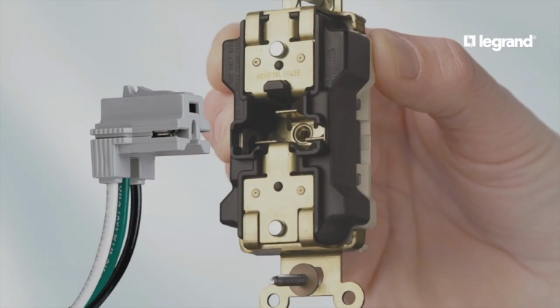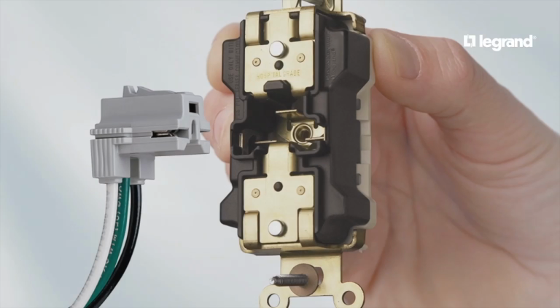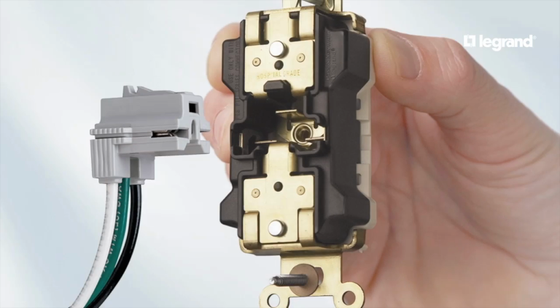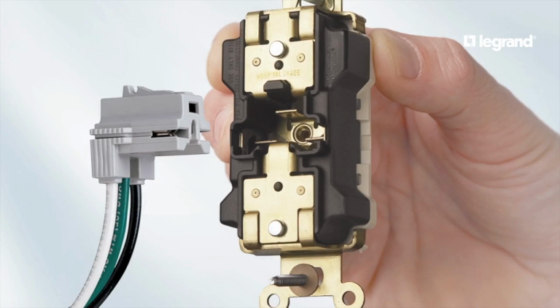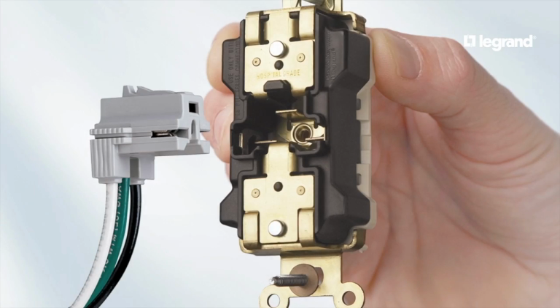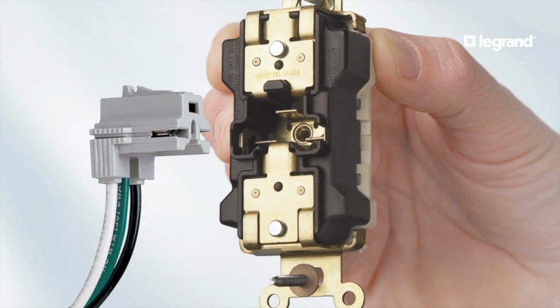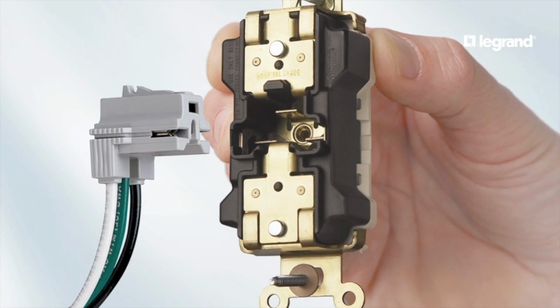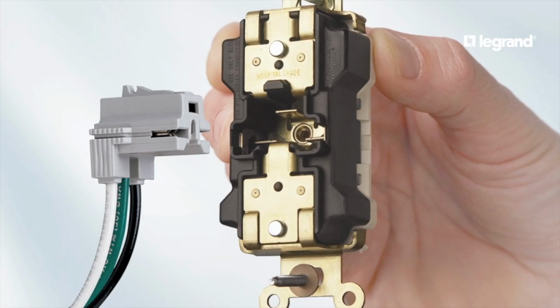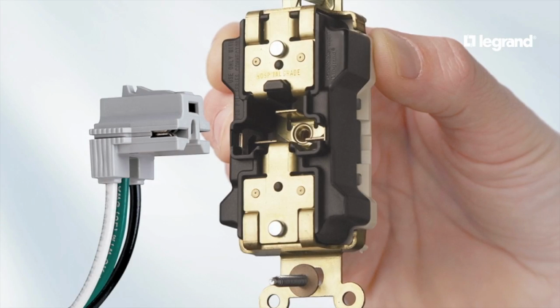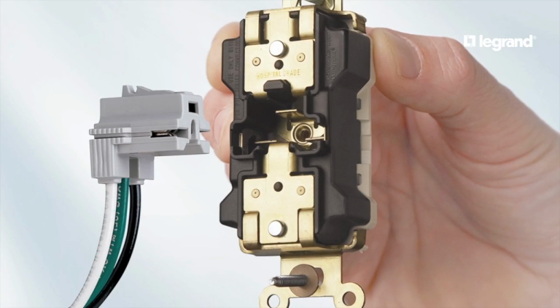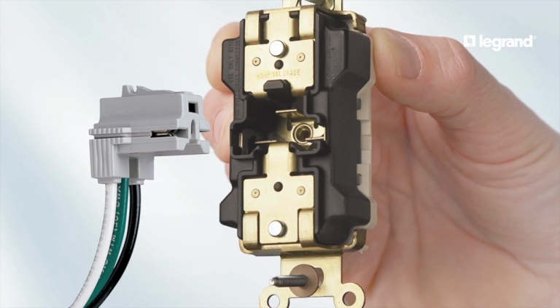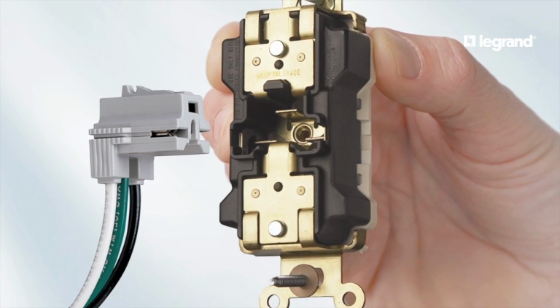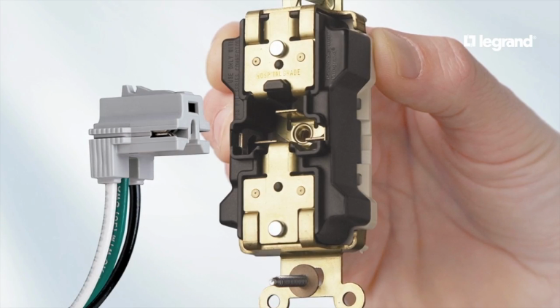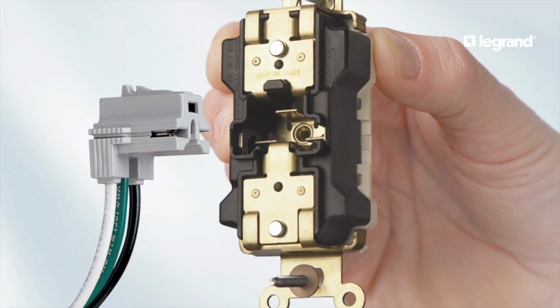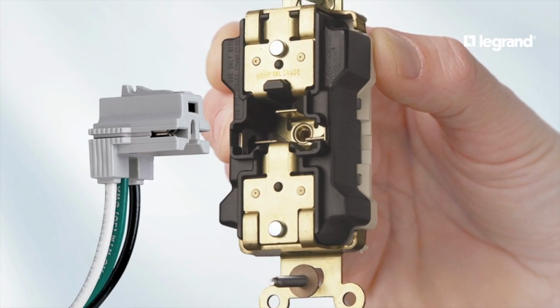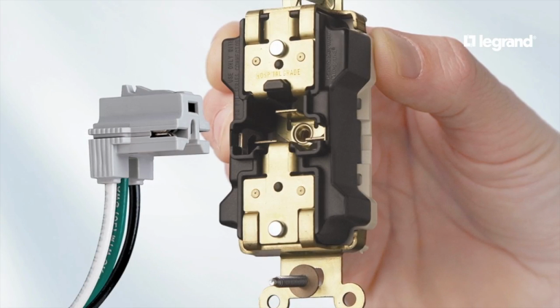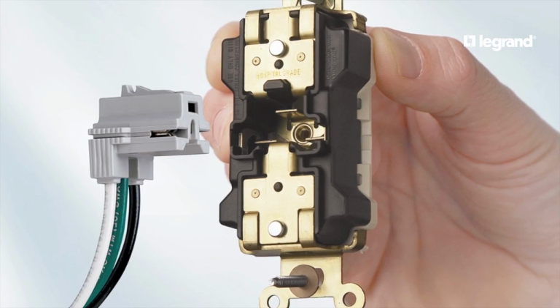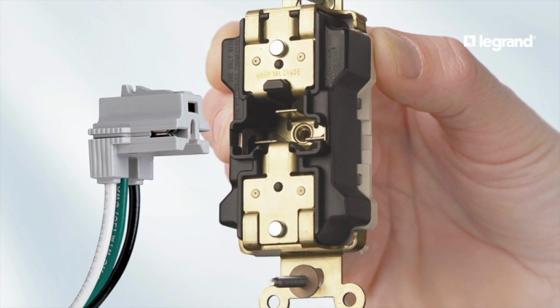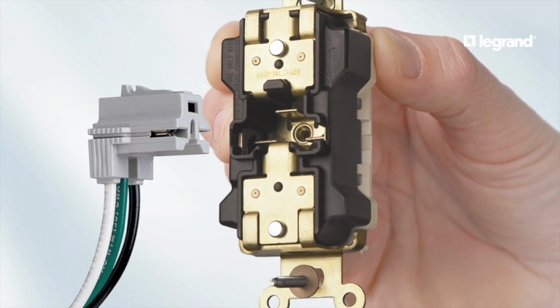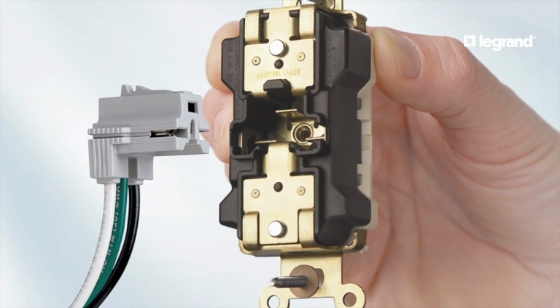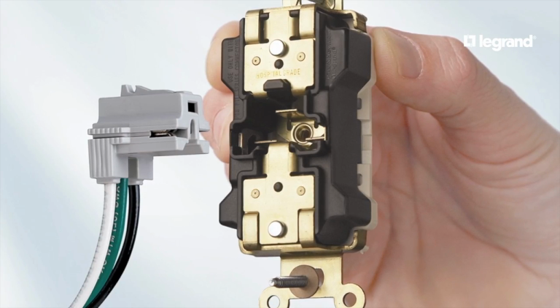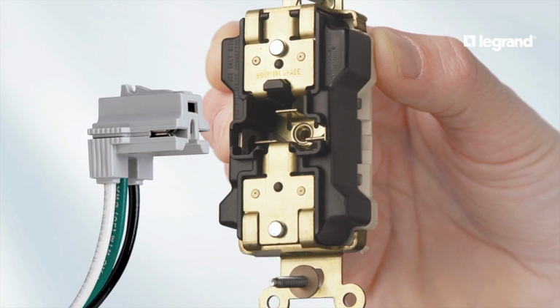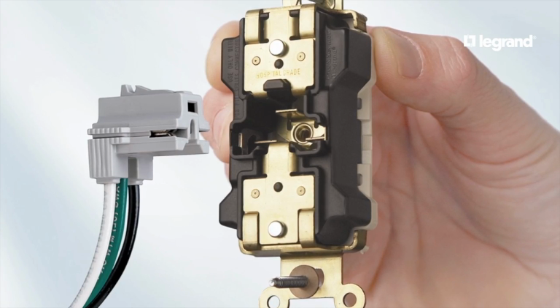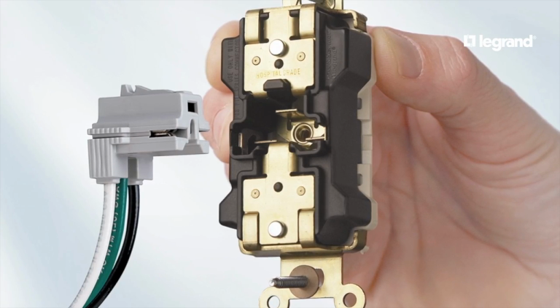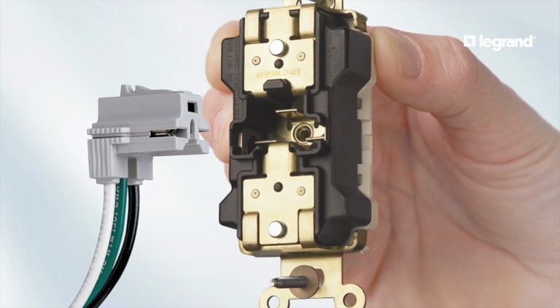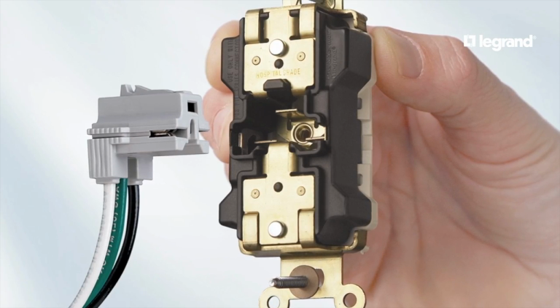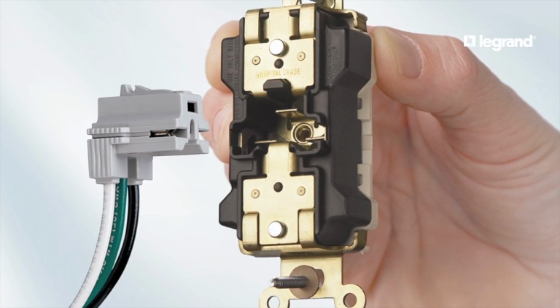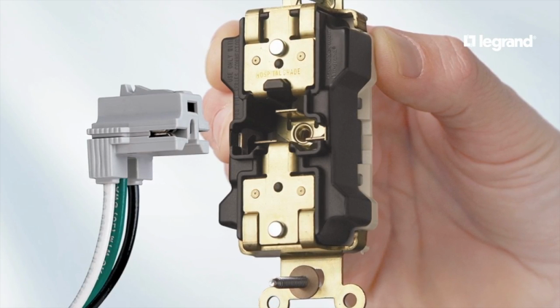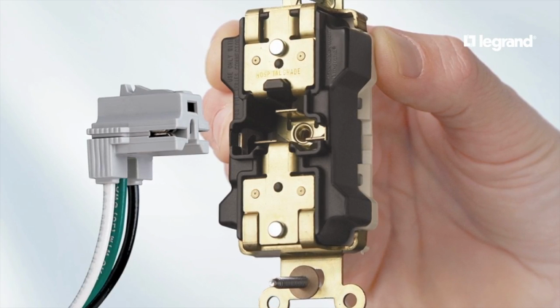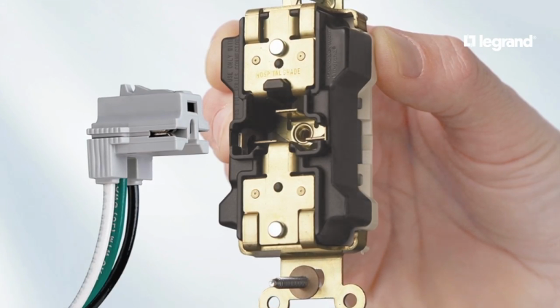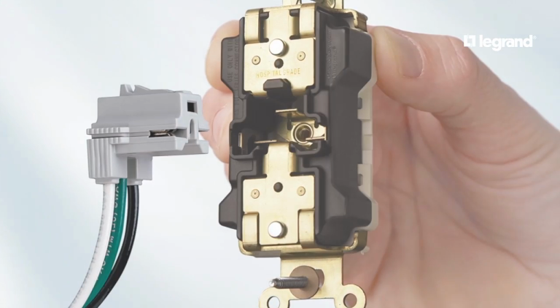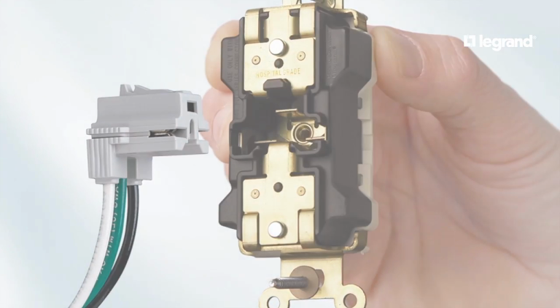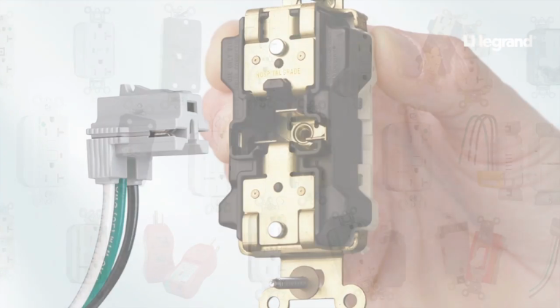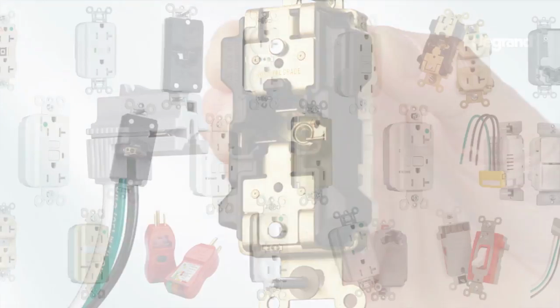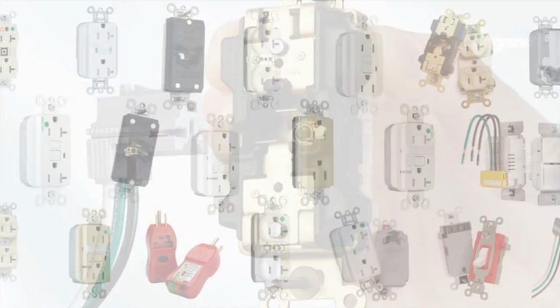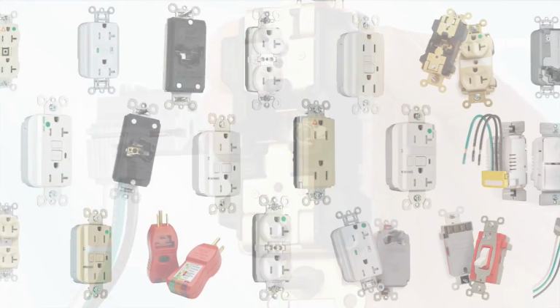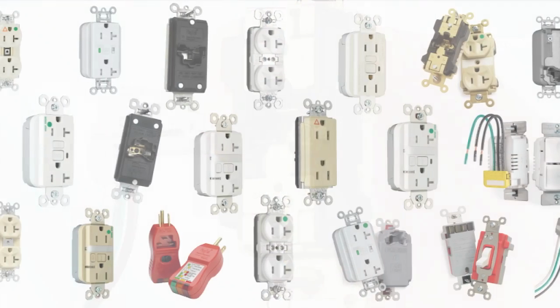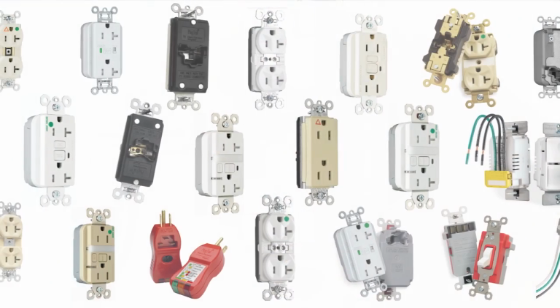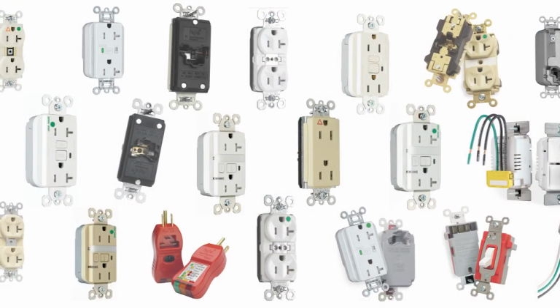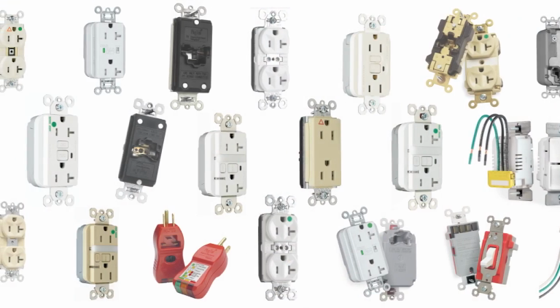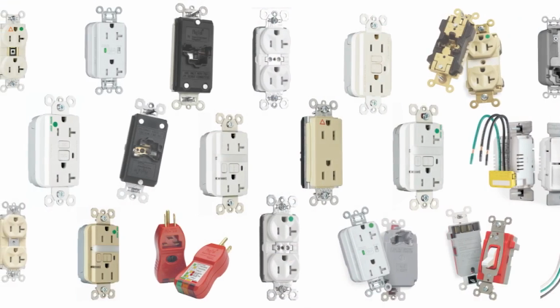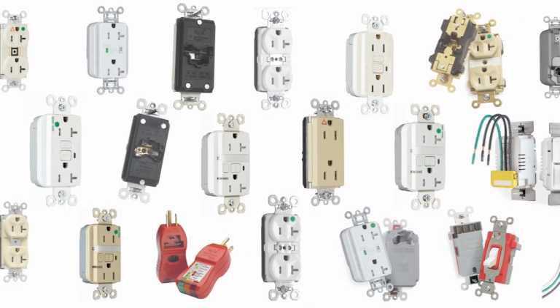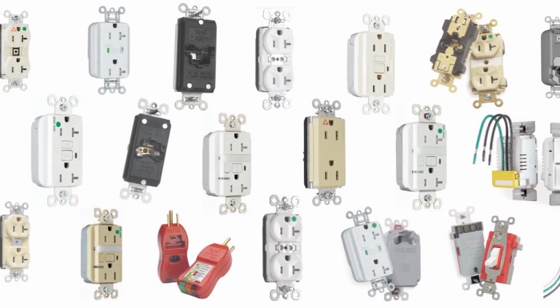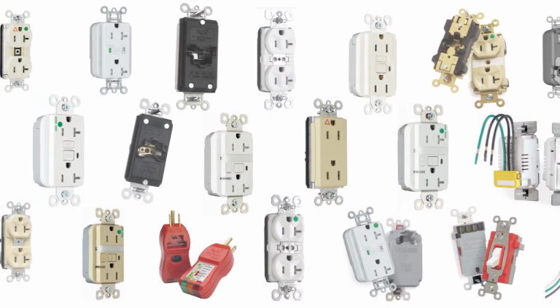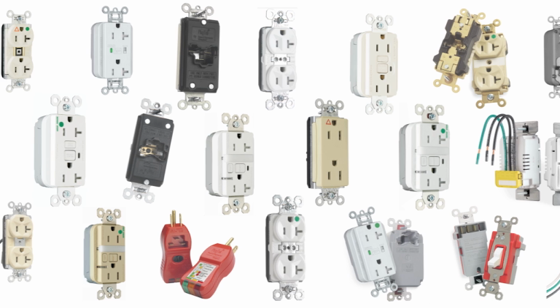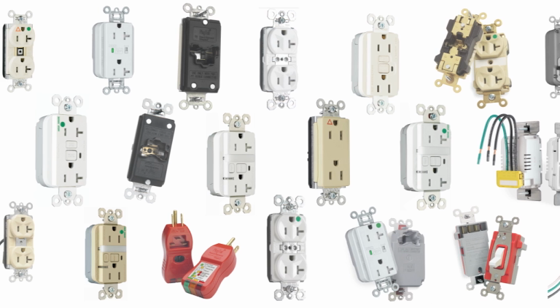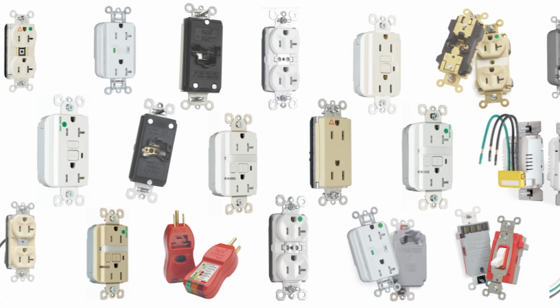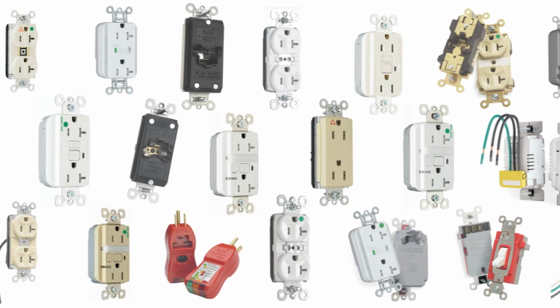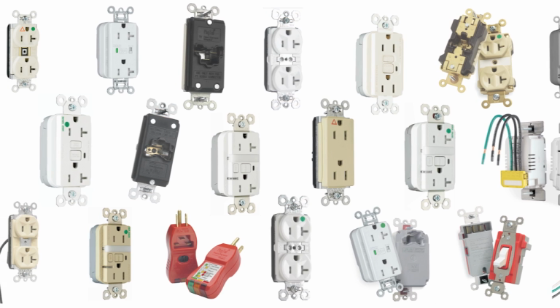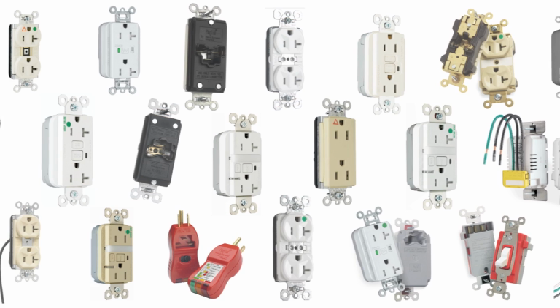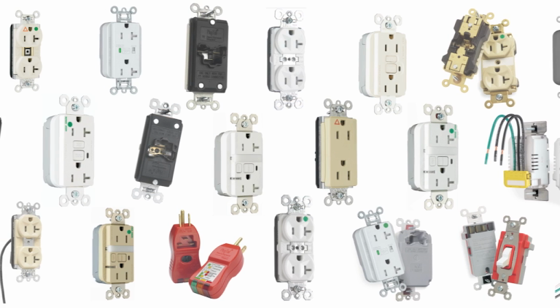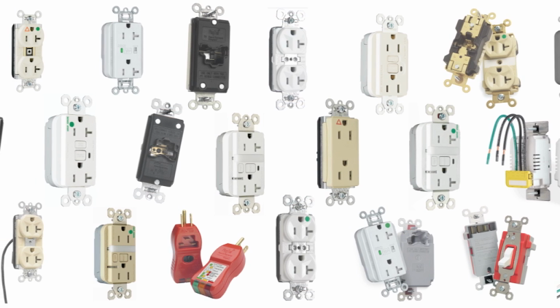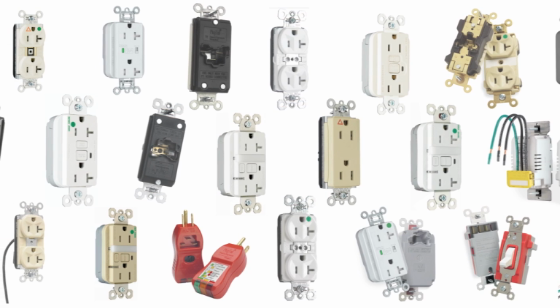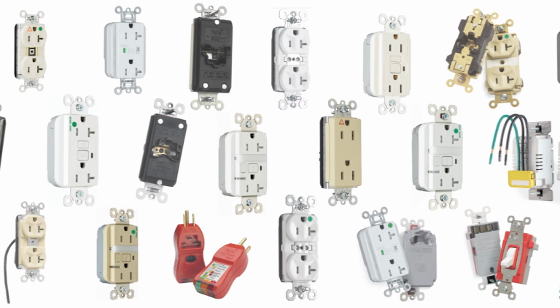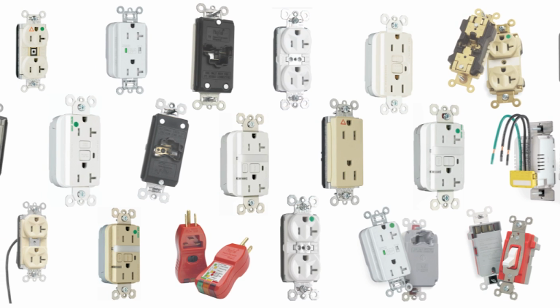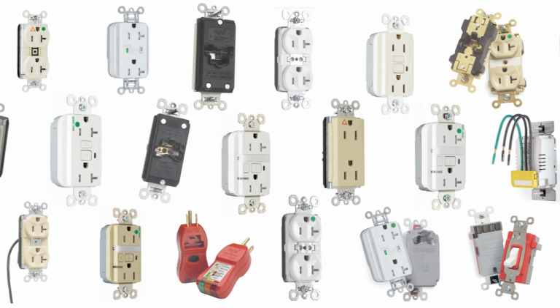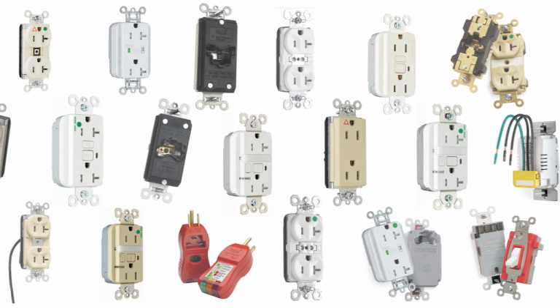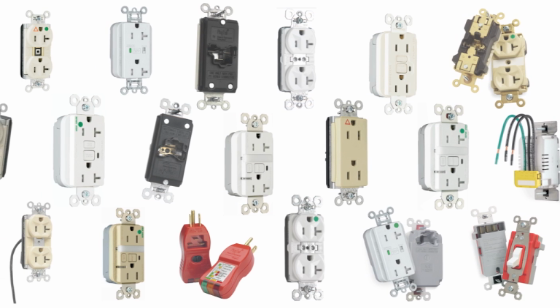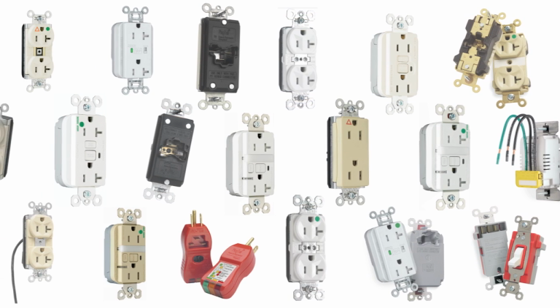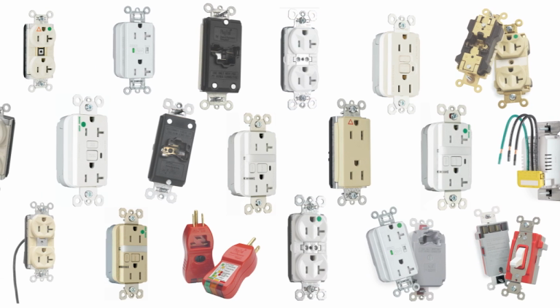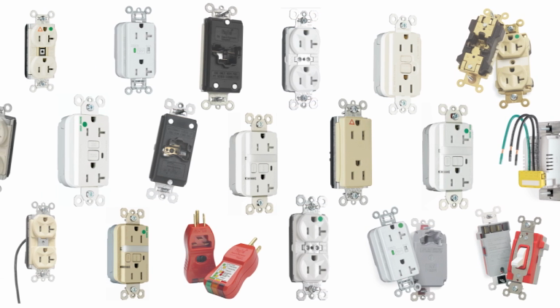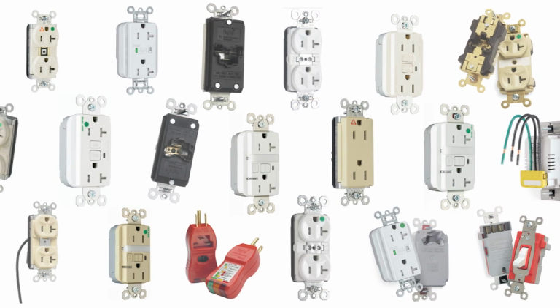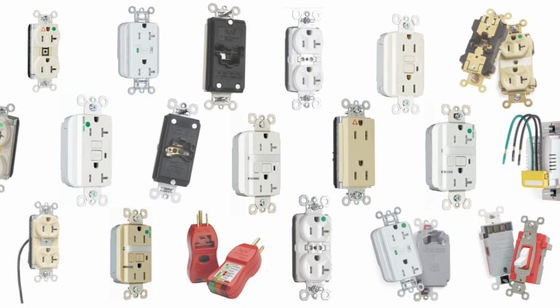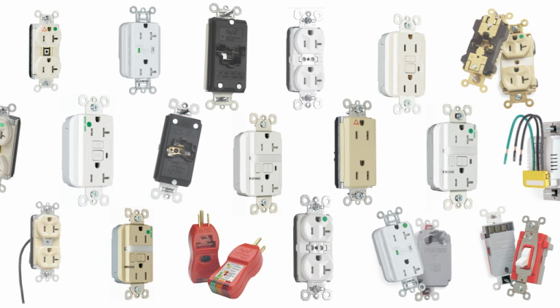So think of Pass & Seymour Plug-Tail as your new device standard throughout your facility and start upgrading your building for high performance.